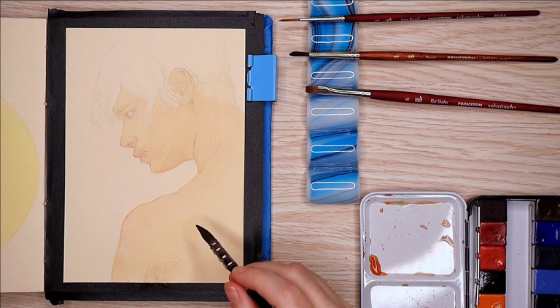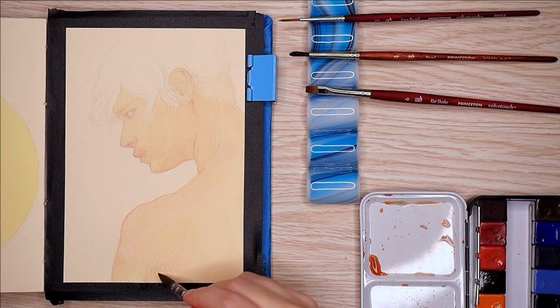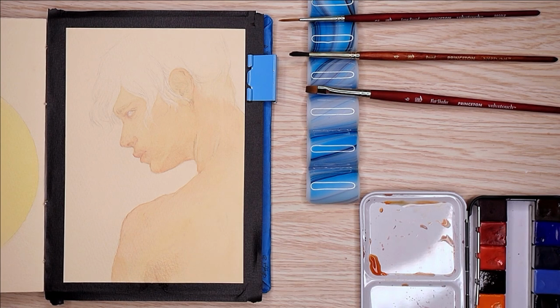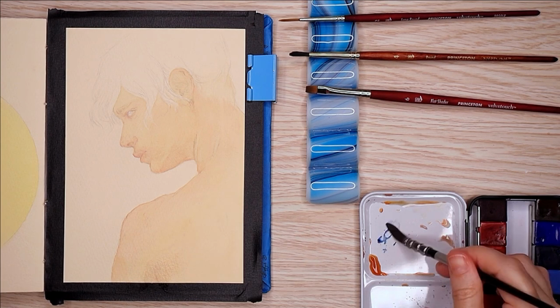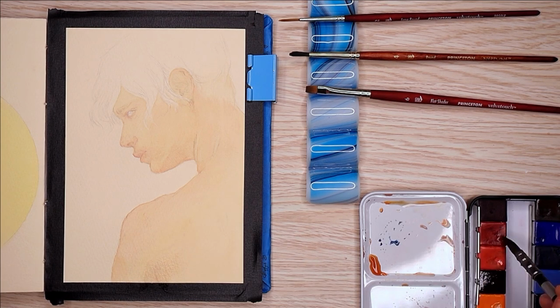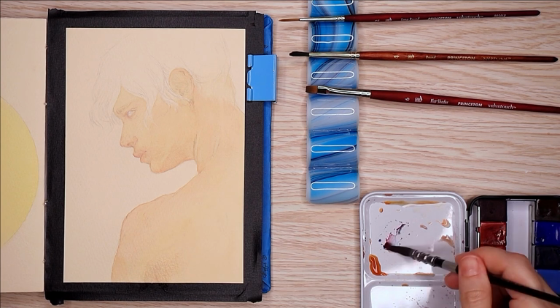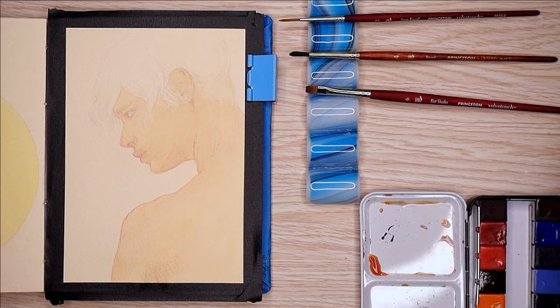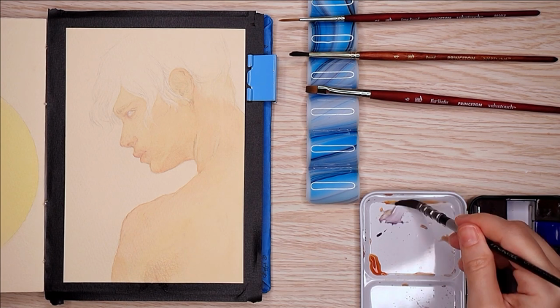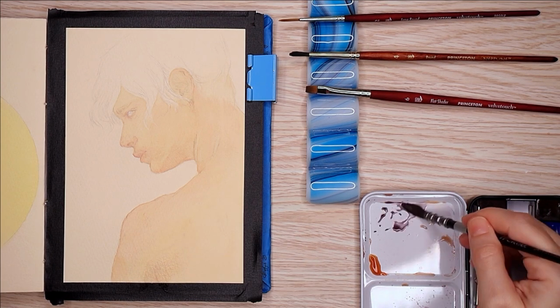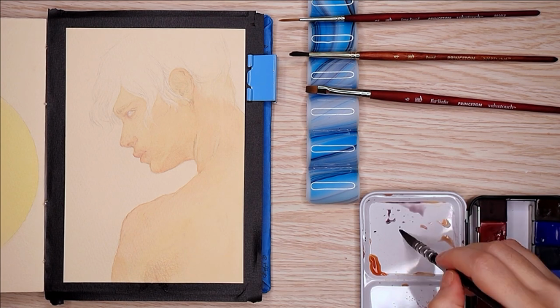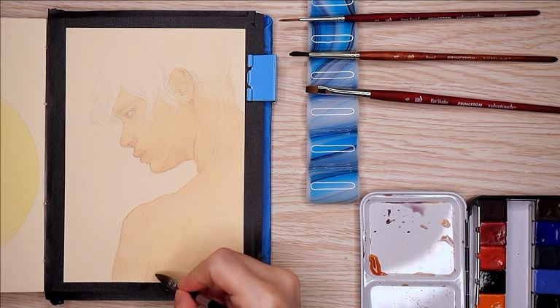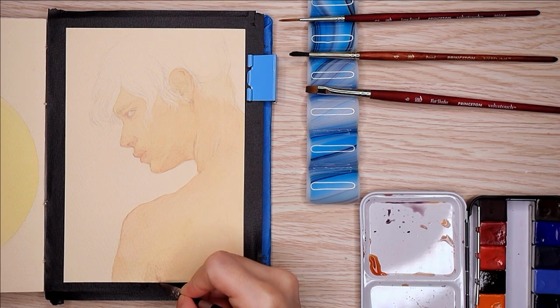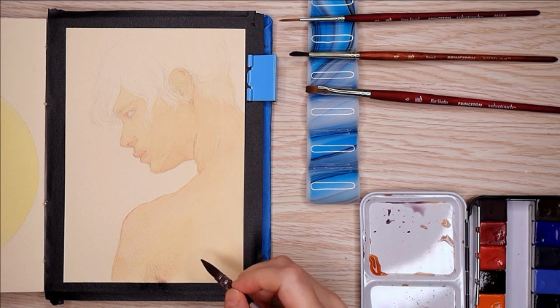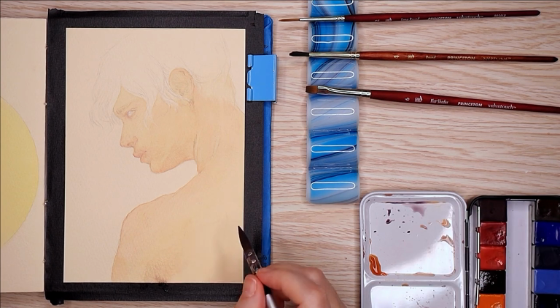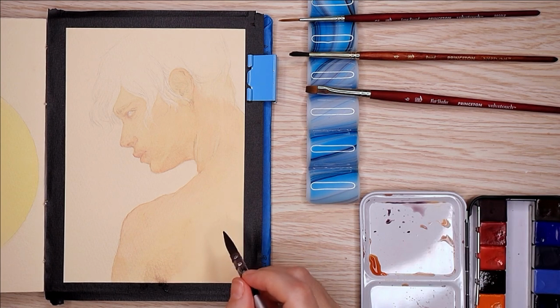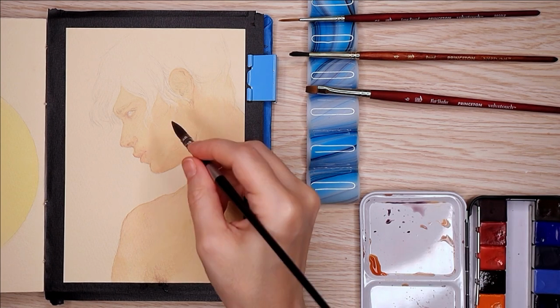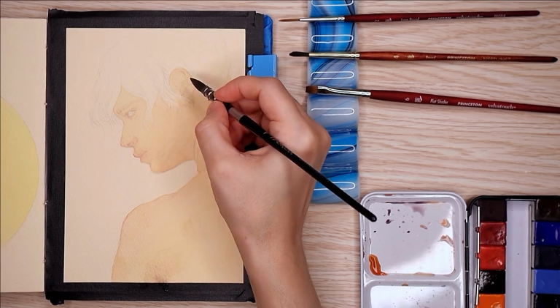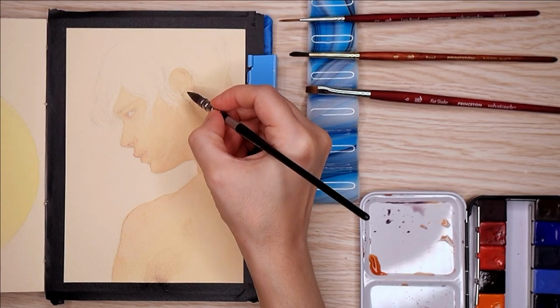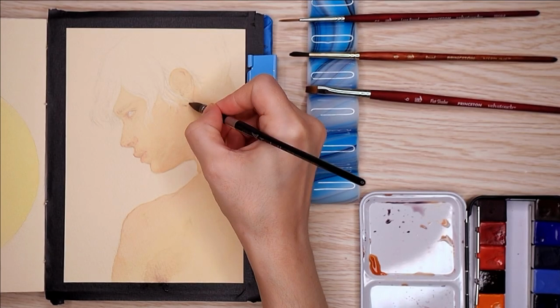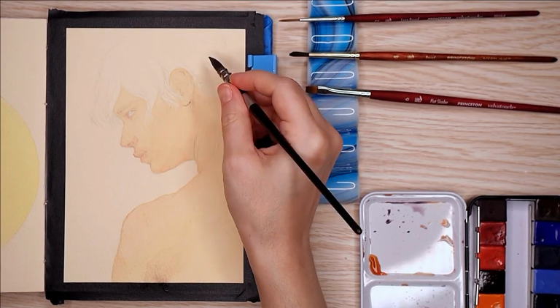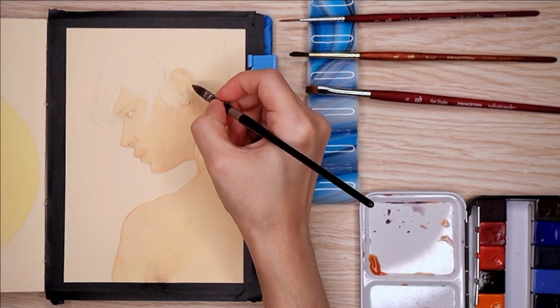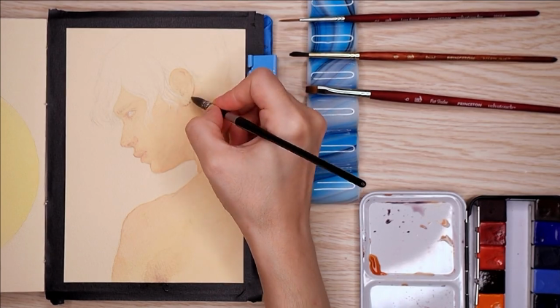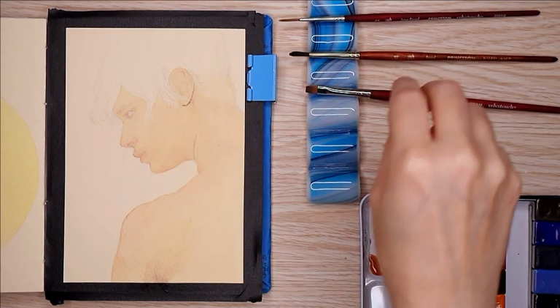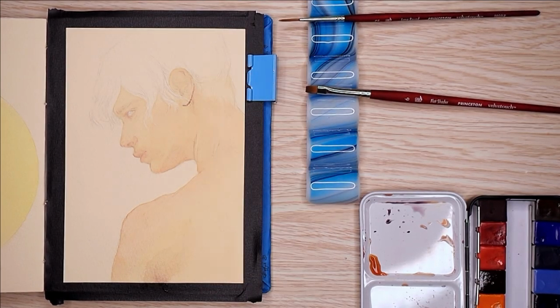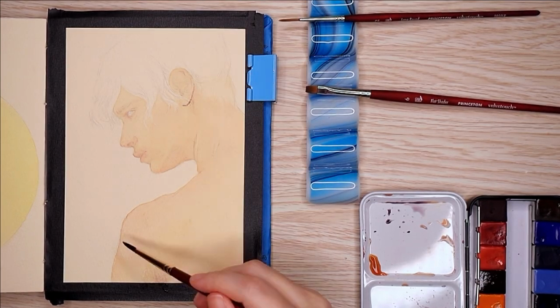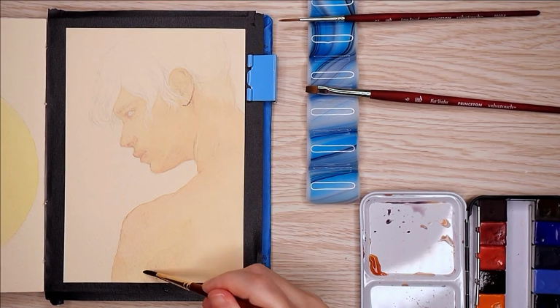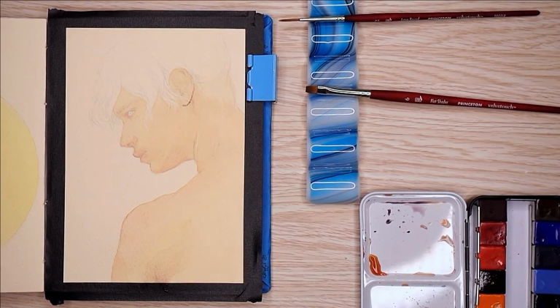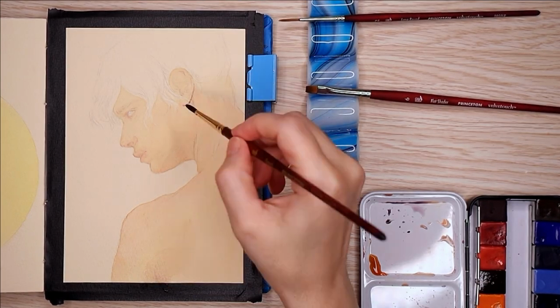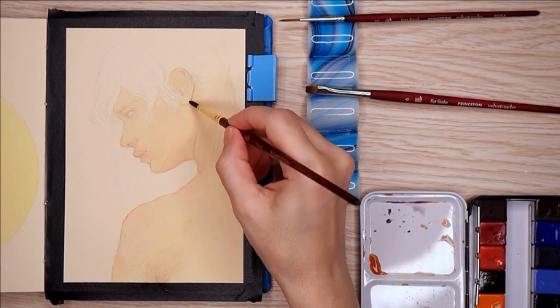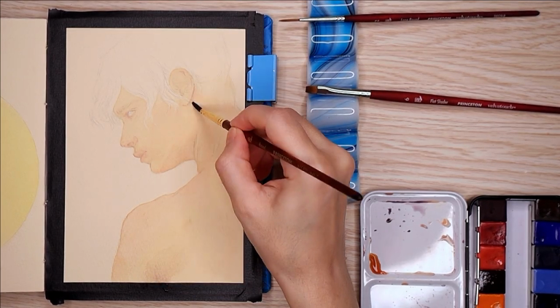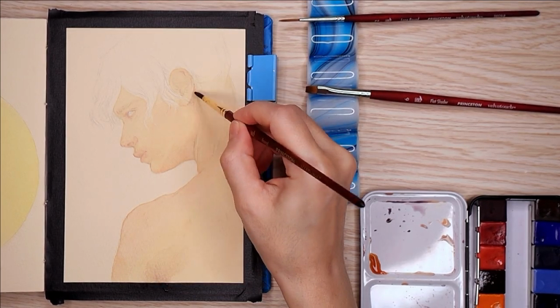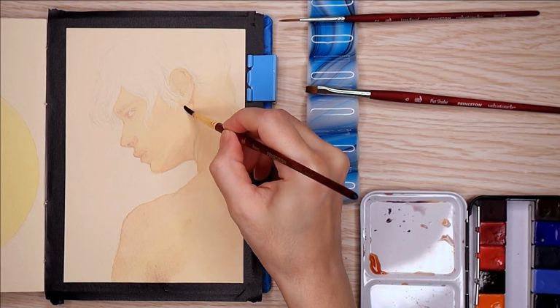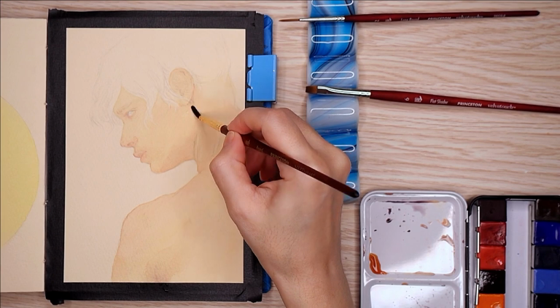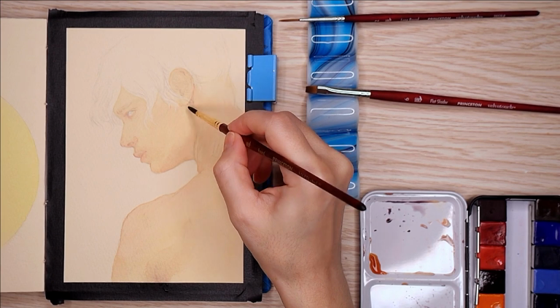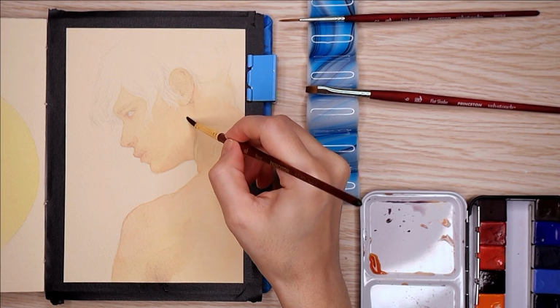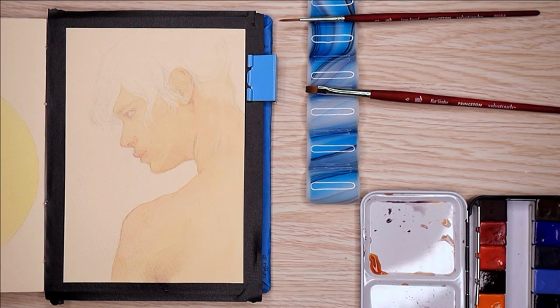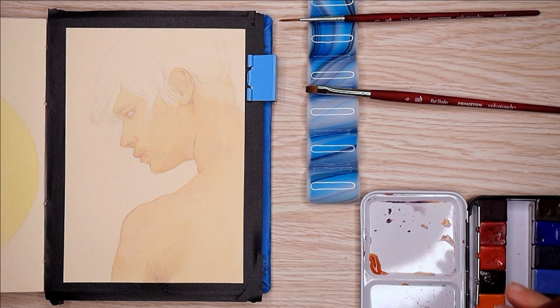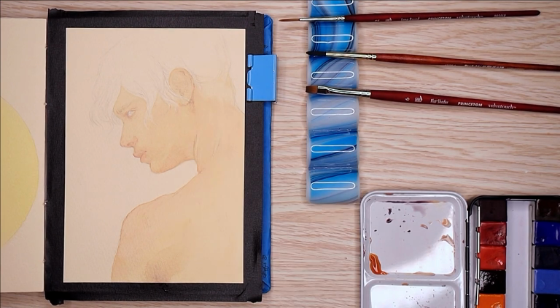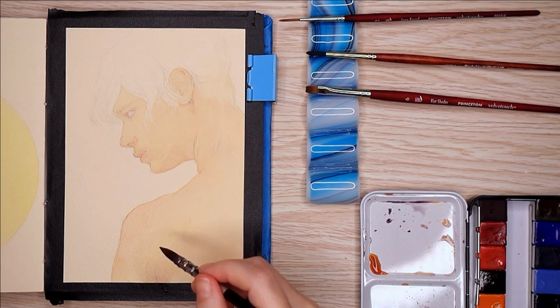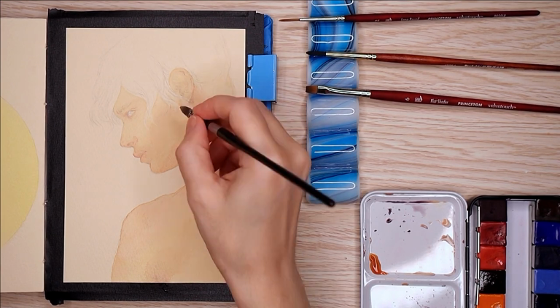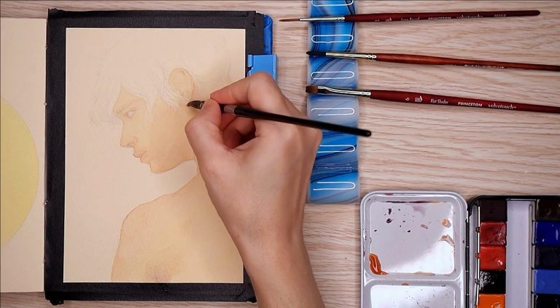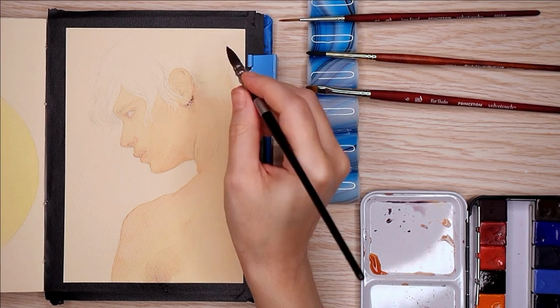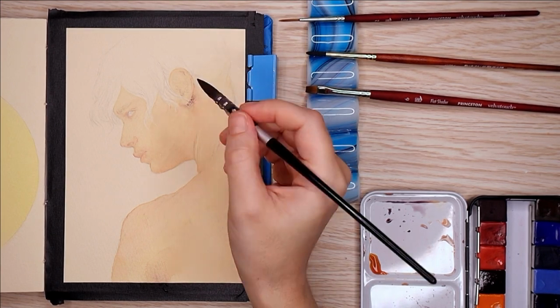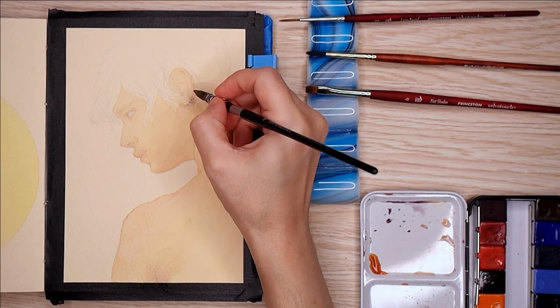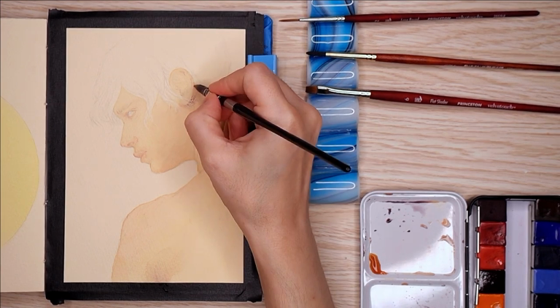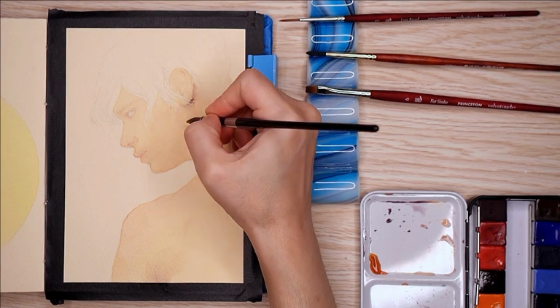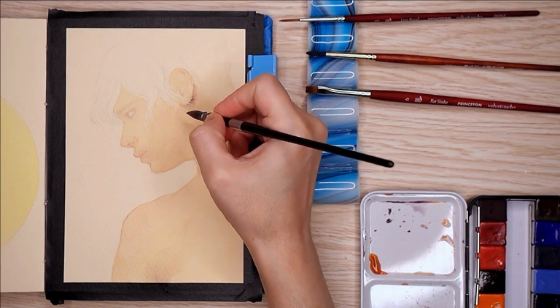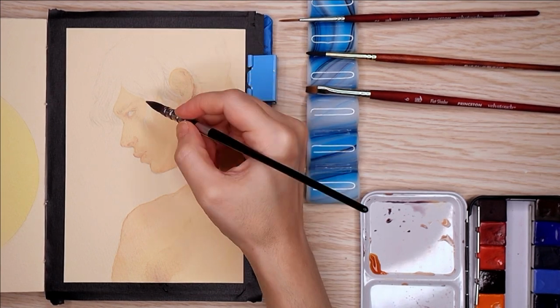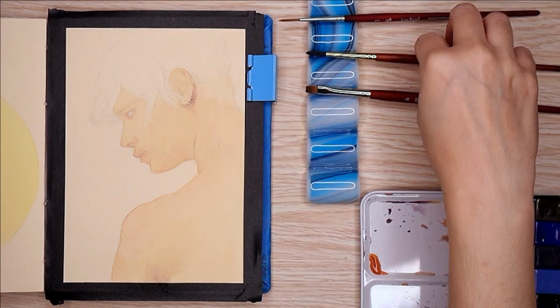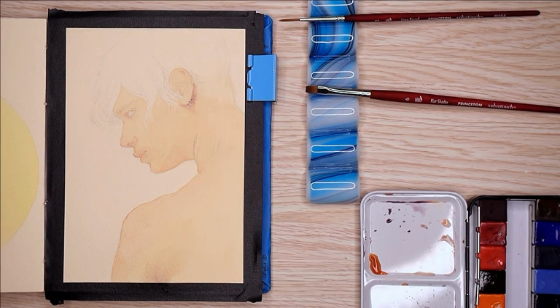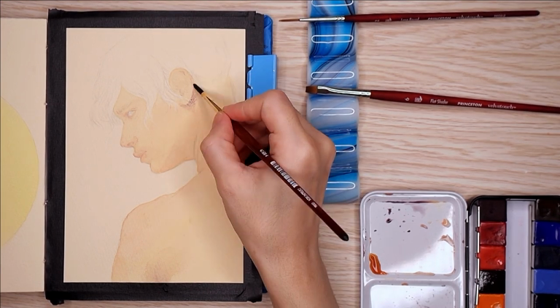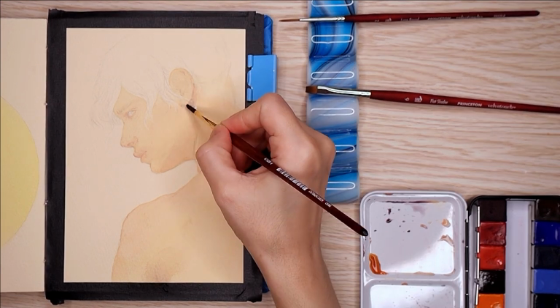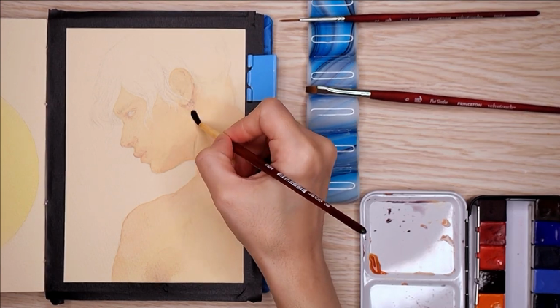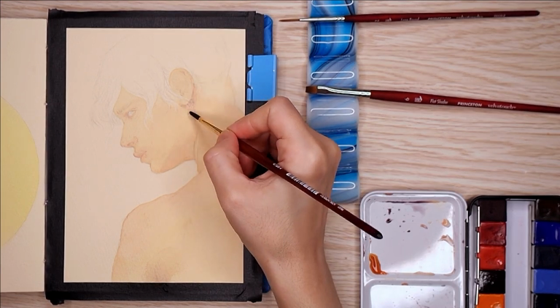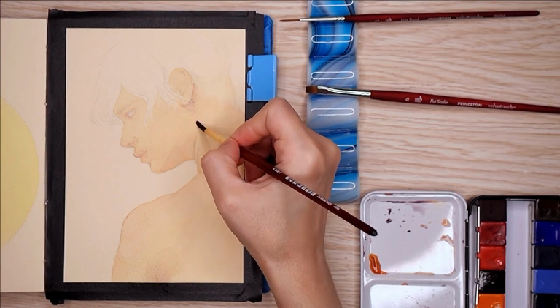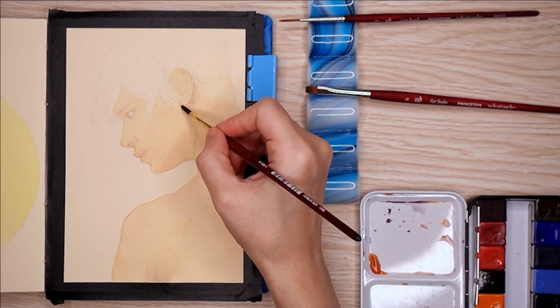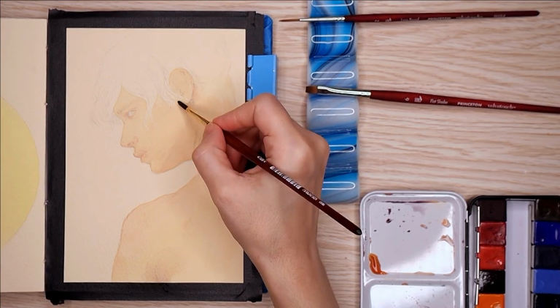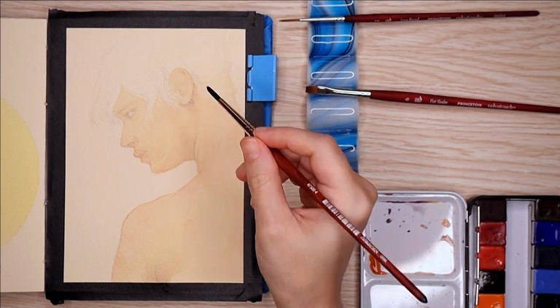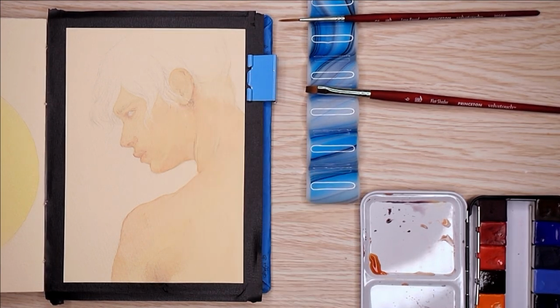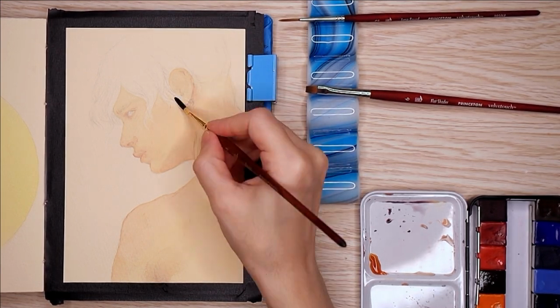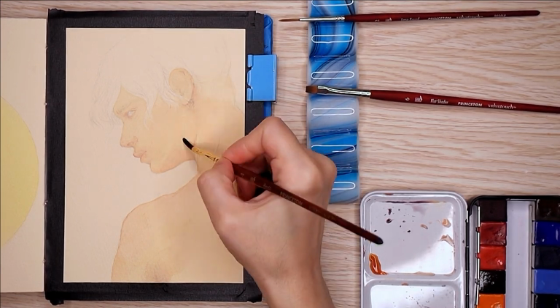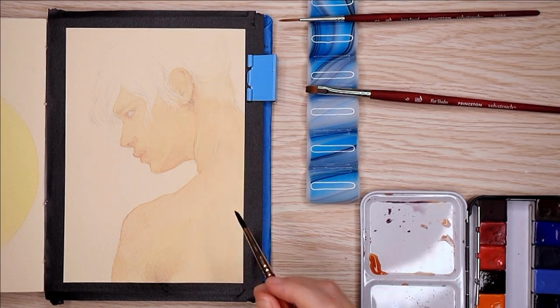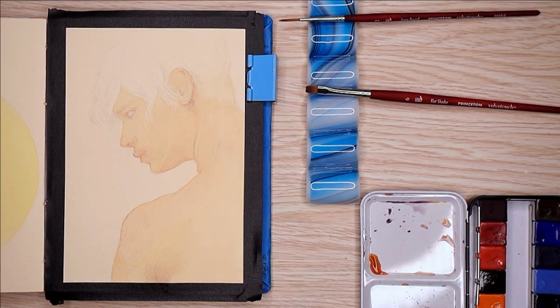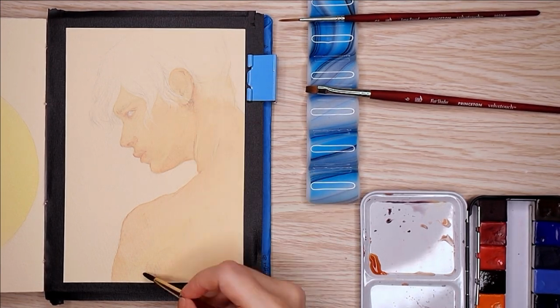I like to paint and then move on to the next thing, which is something I do want to work on, but this is a sketchbook, so it's fine.